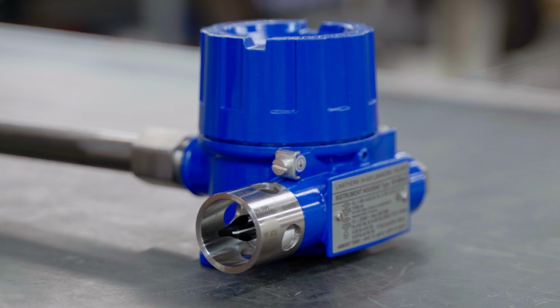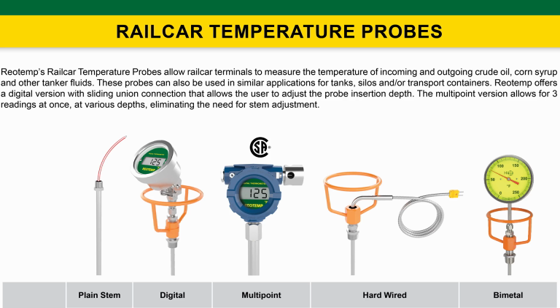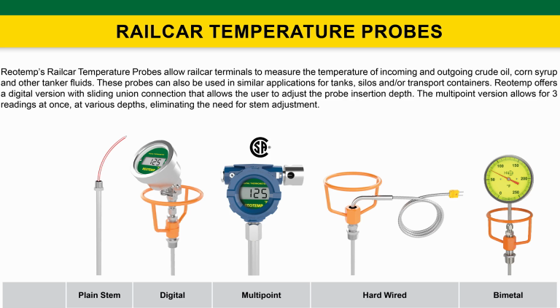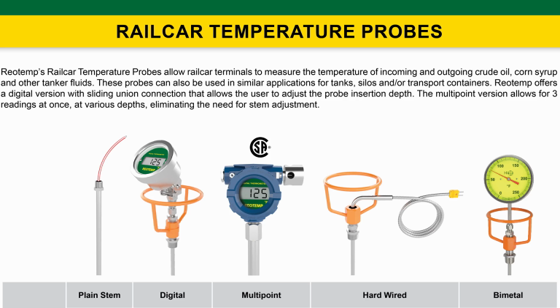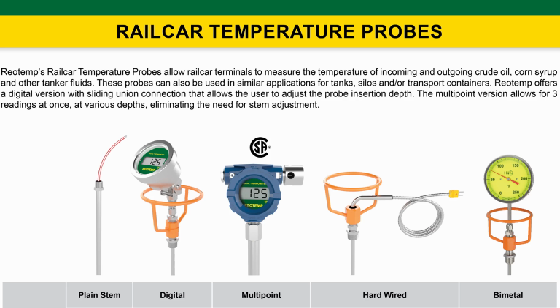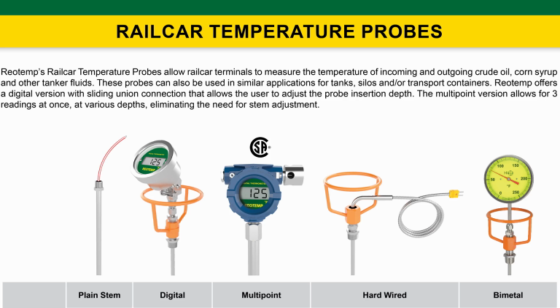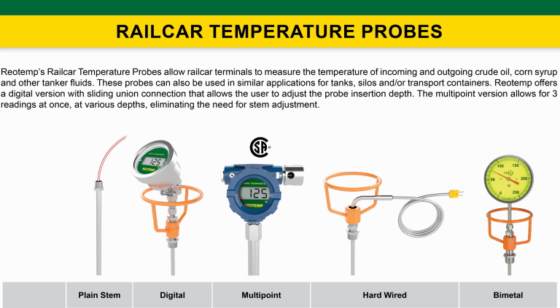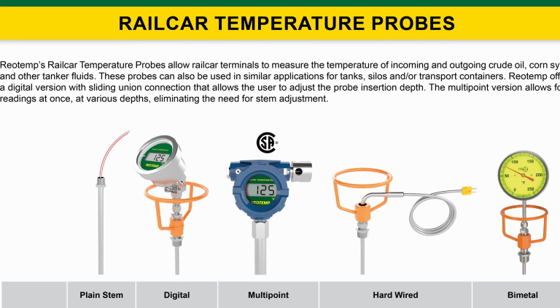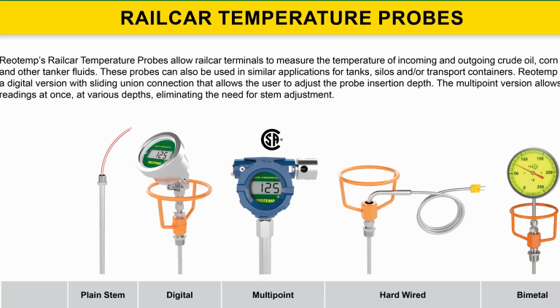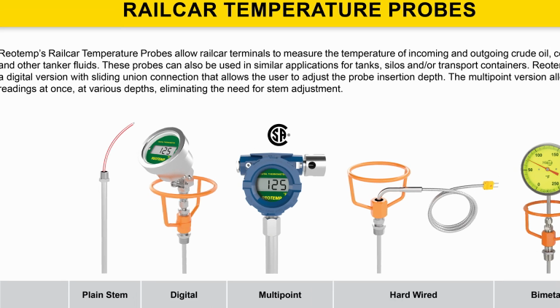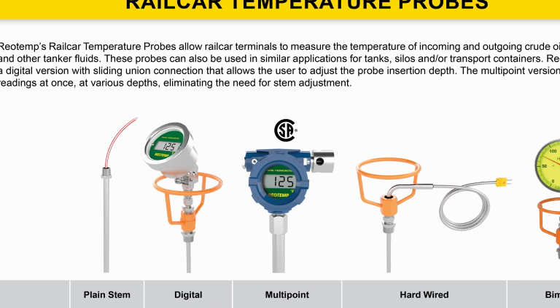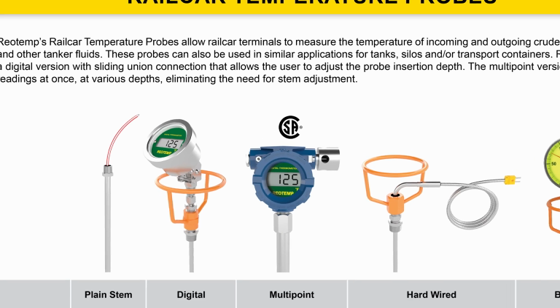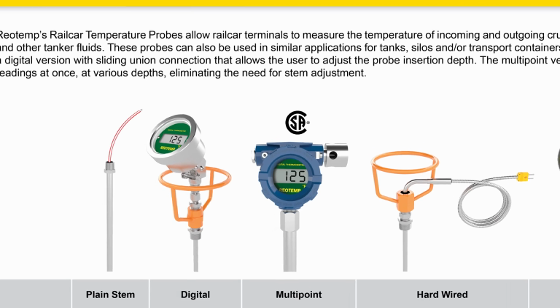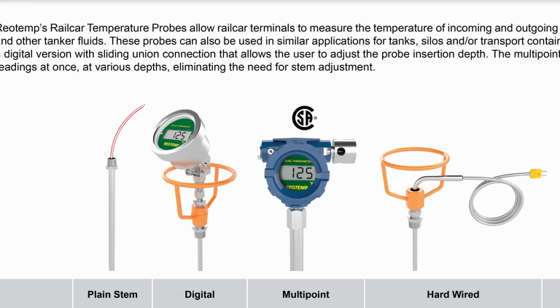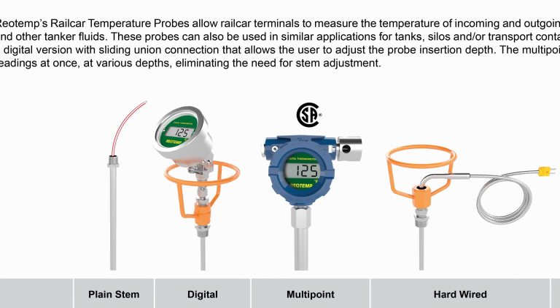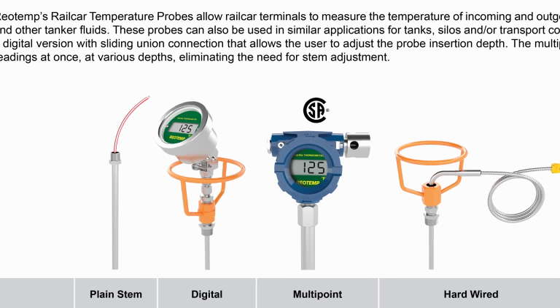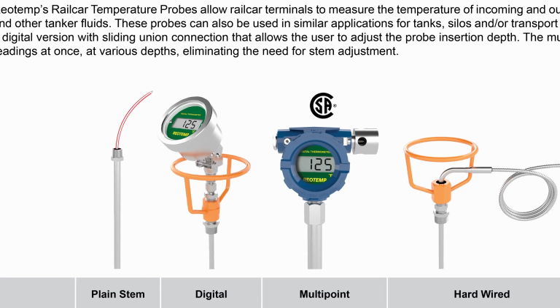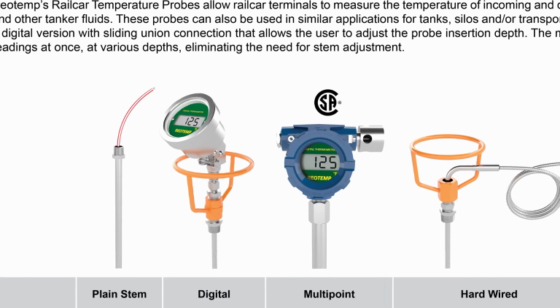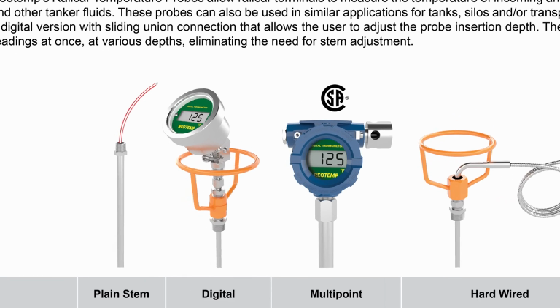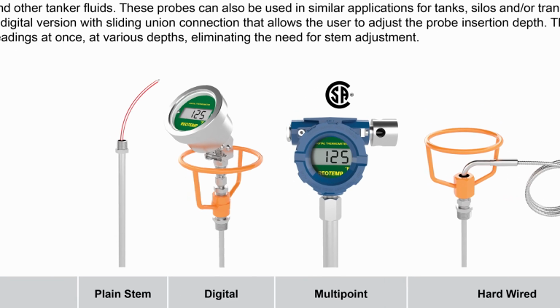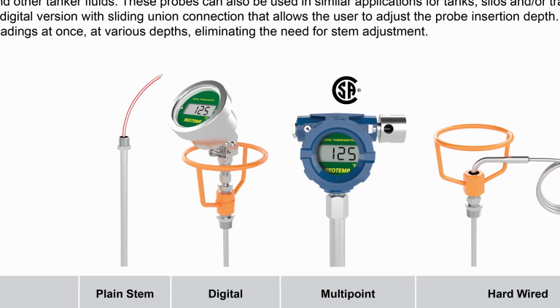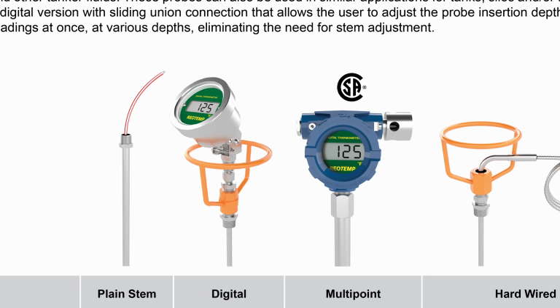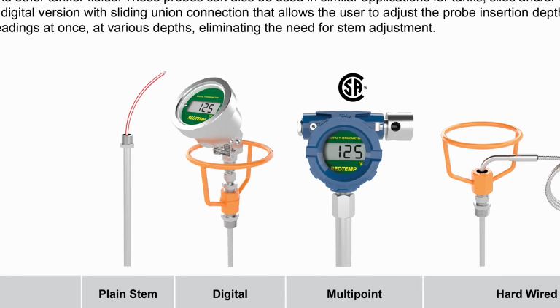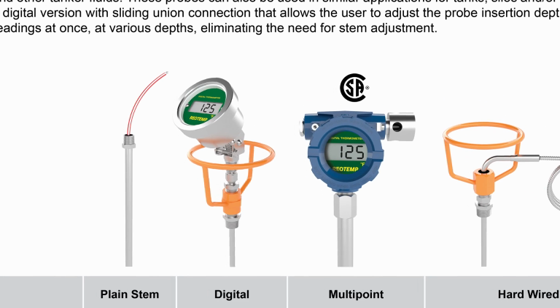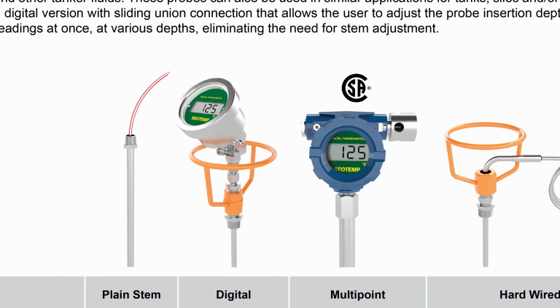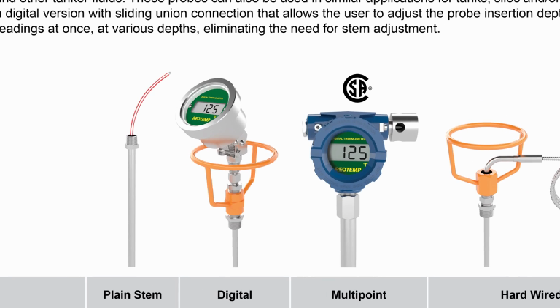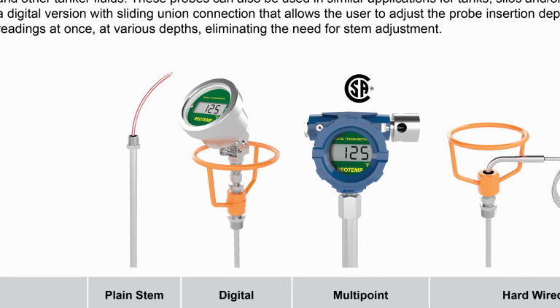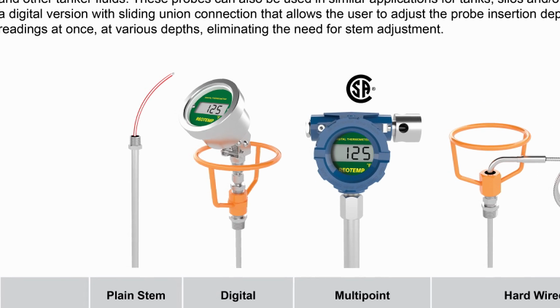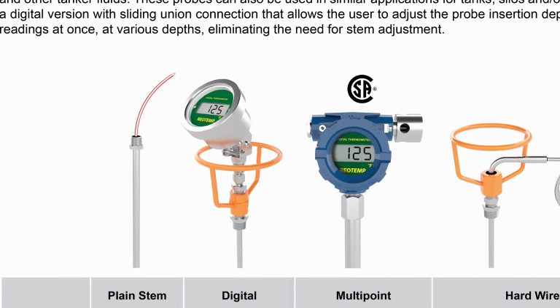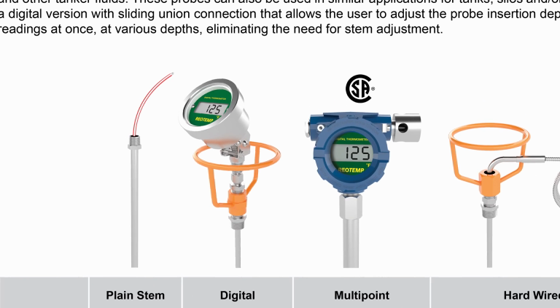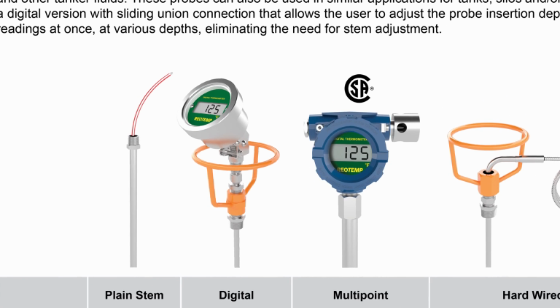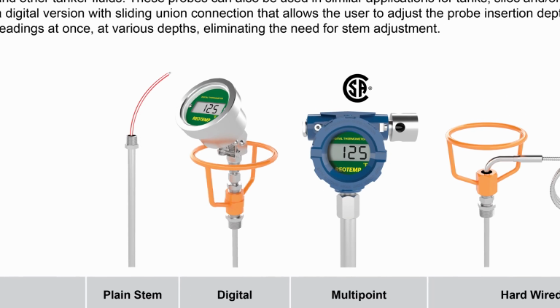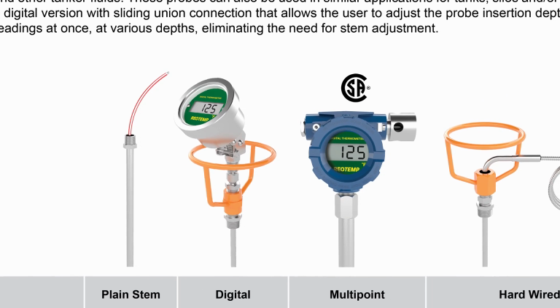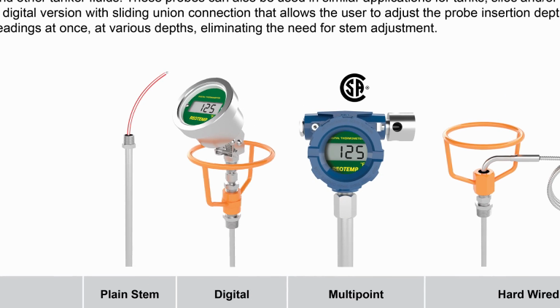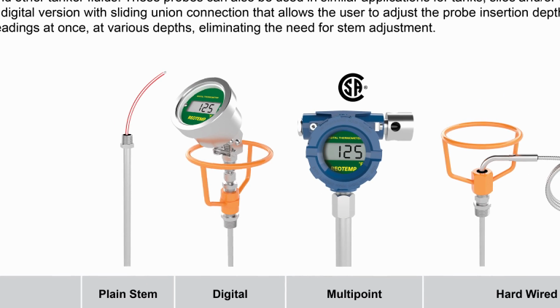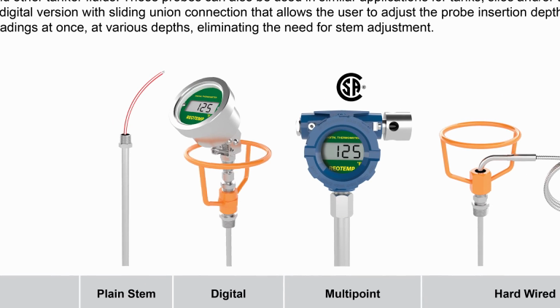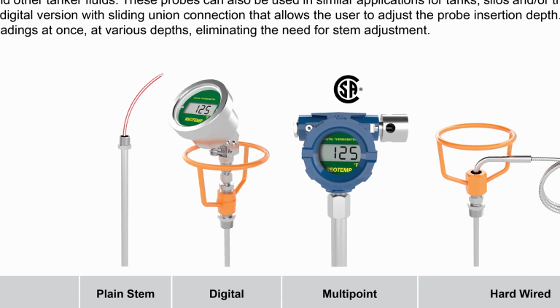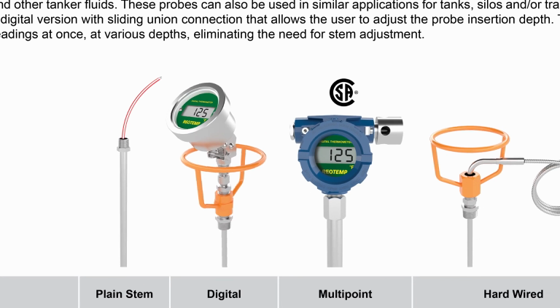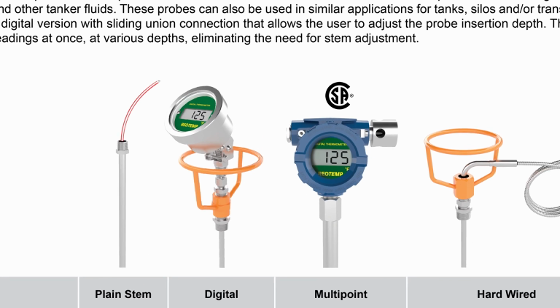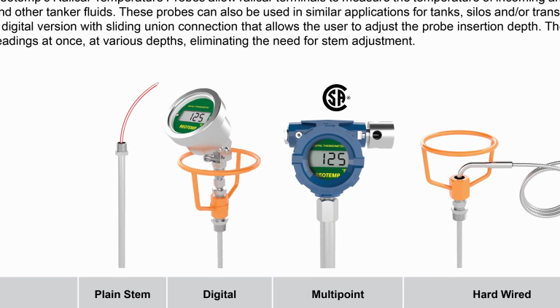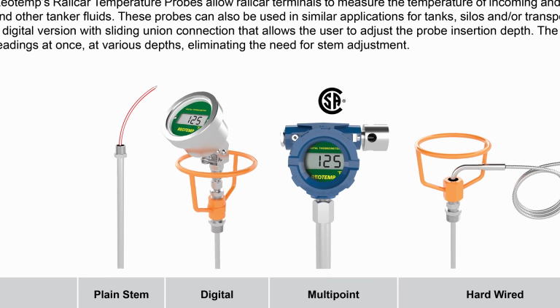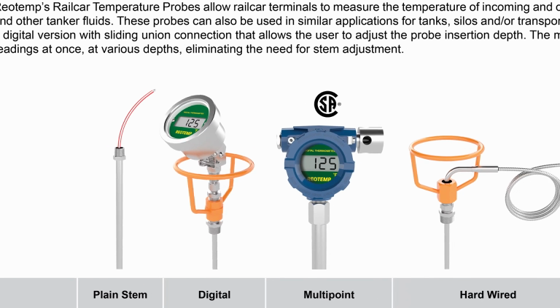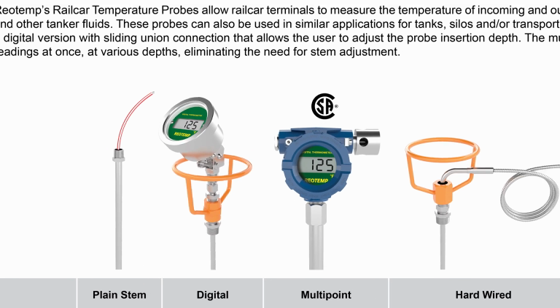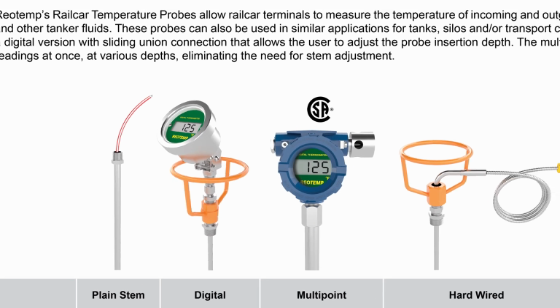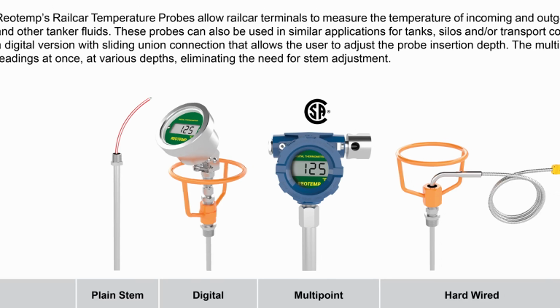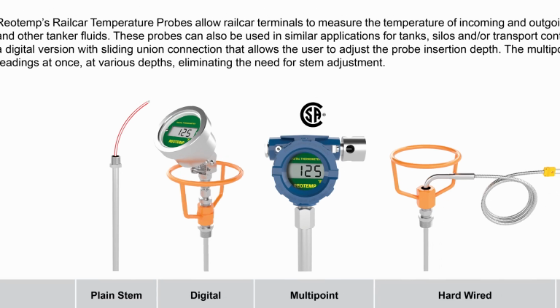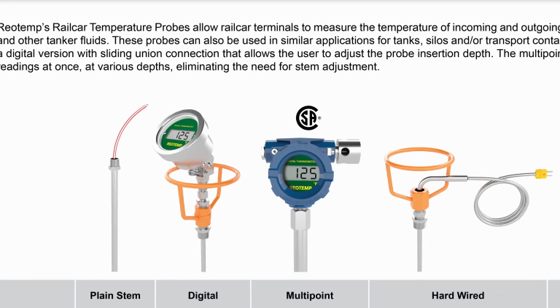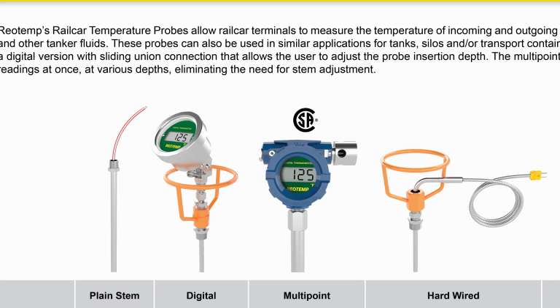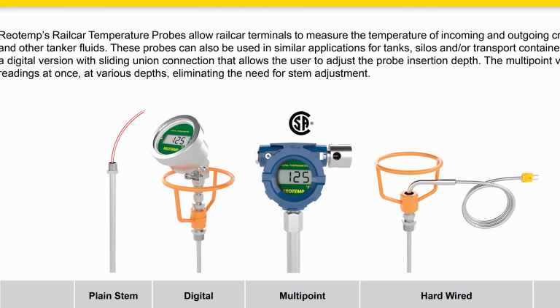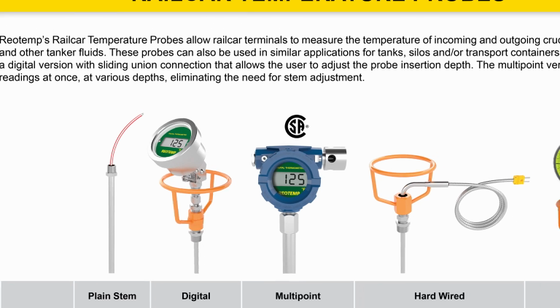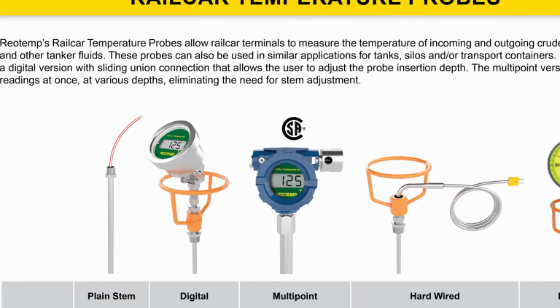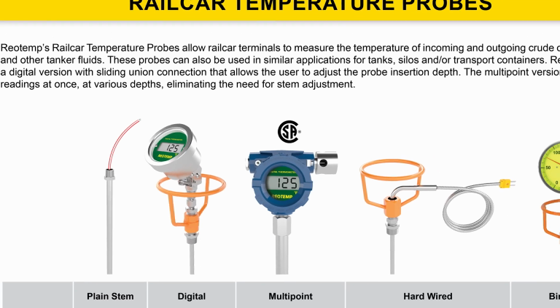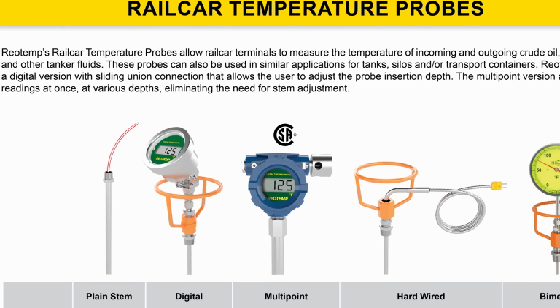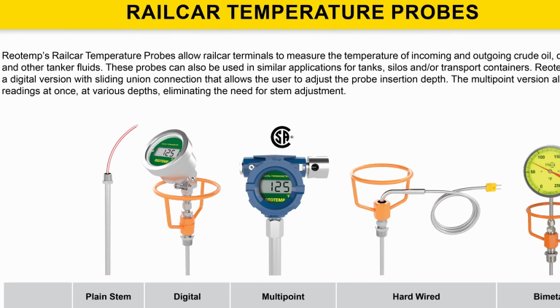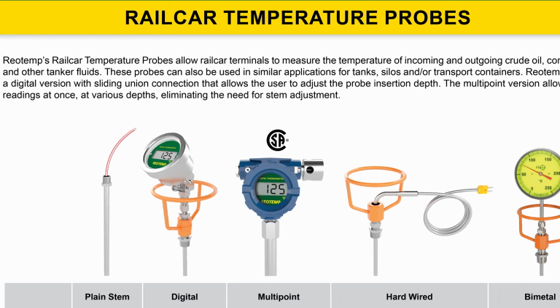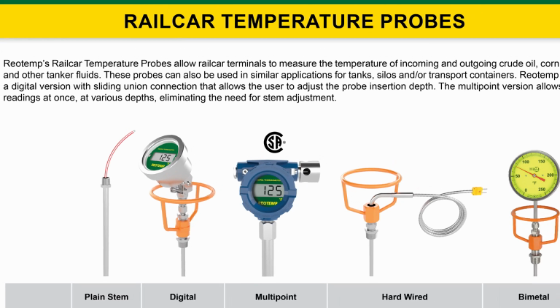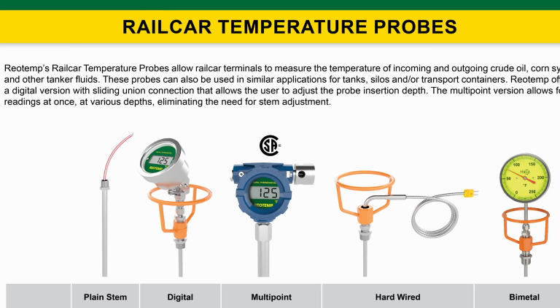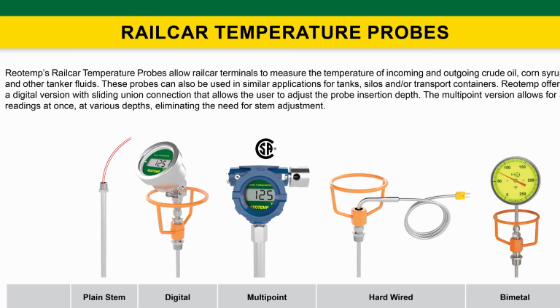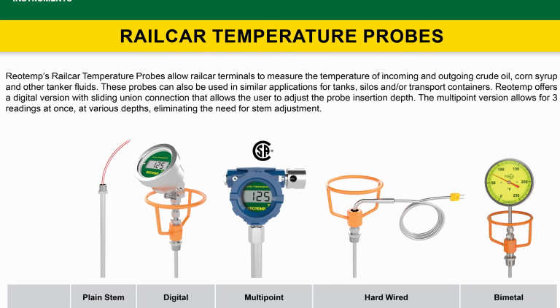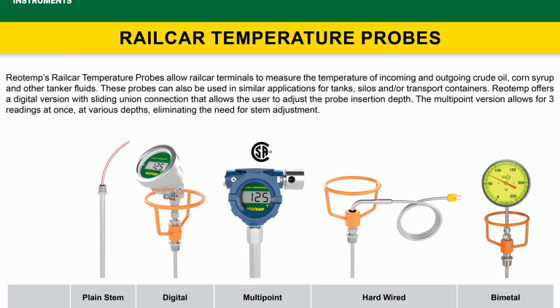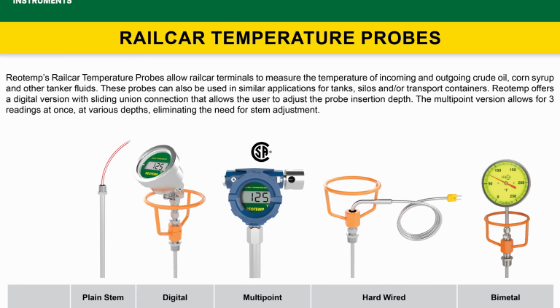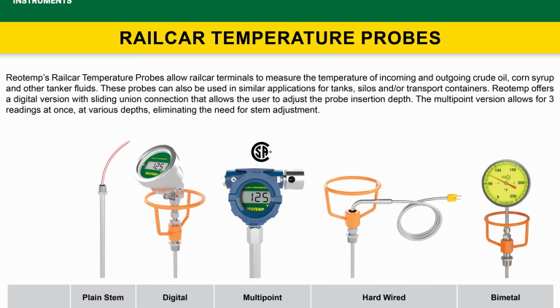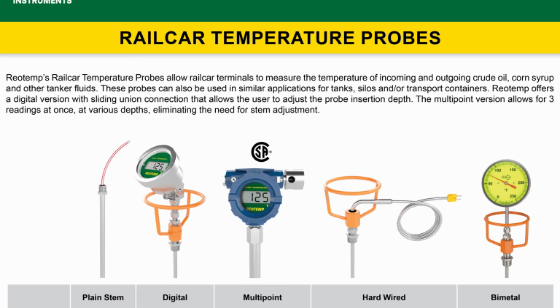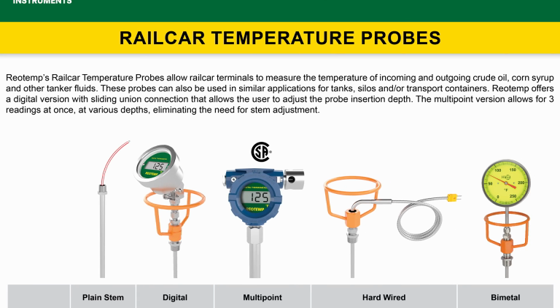Next we have the plain stem style. With this style you can install a smart temperature transmitter of your choice in the field.